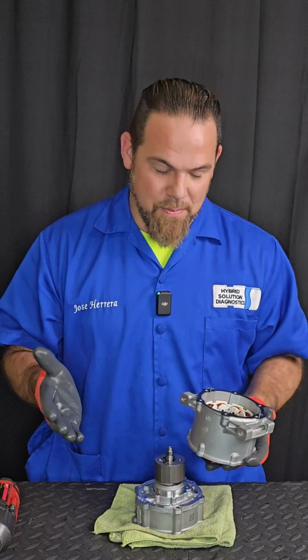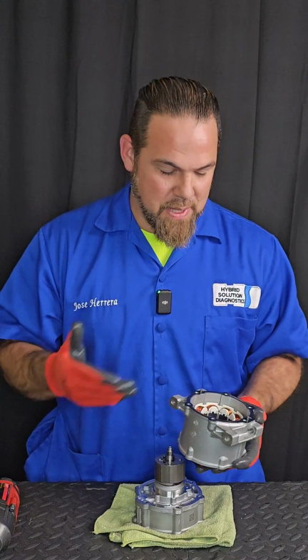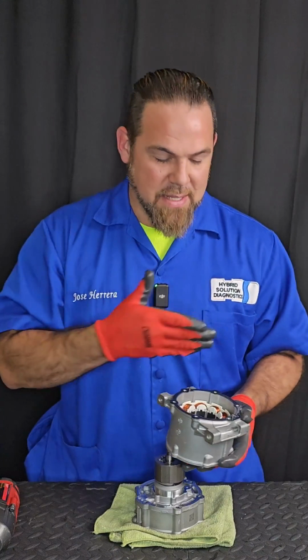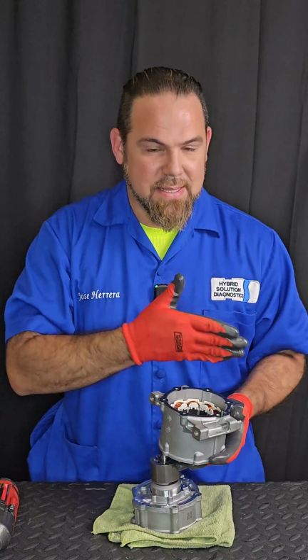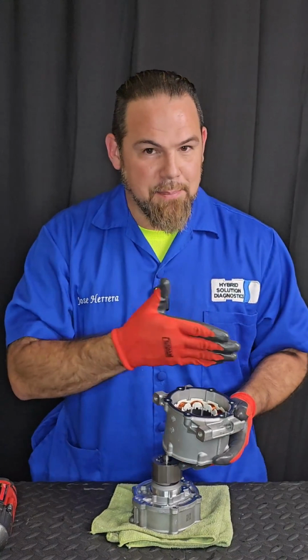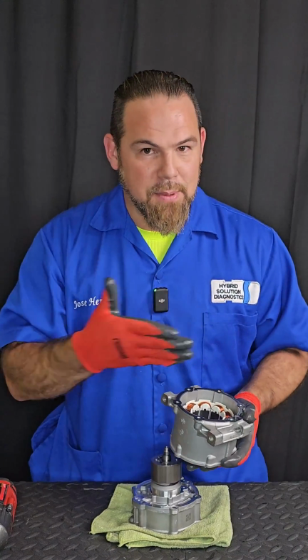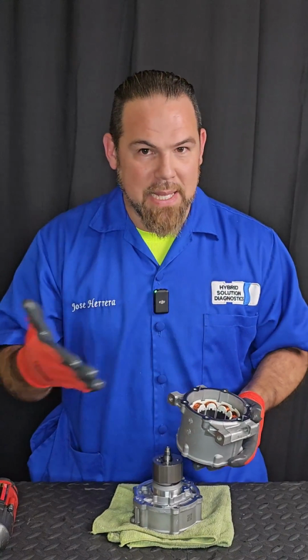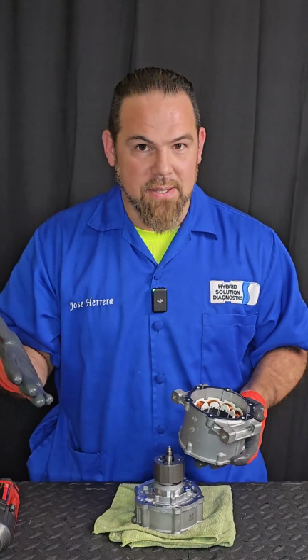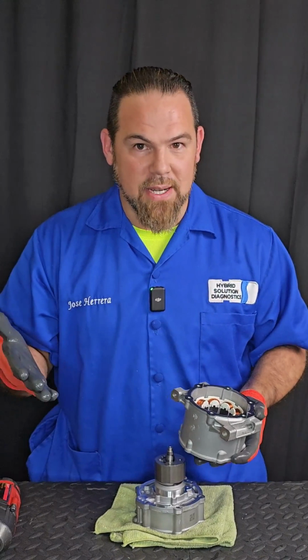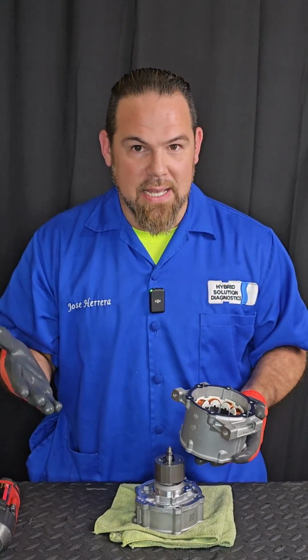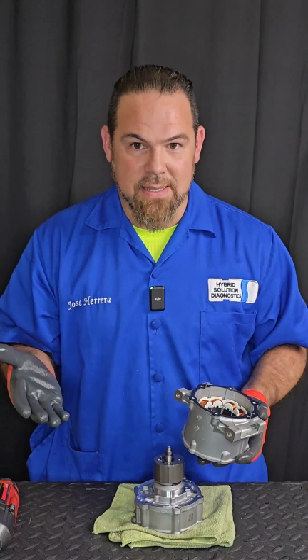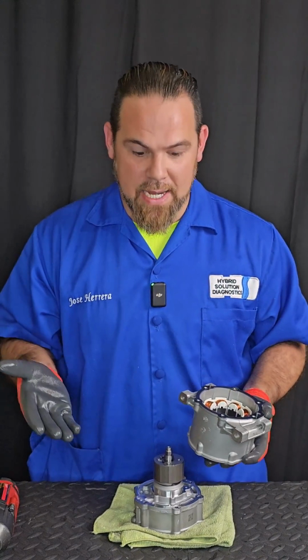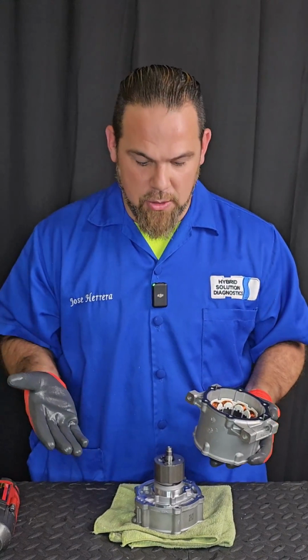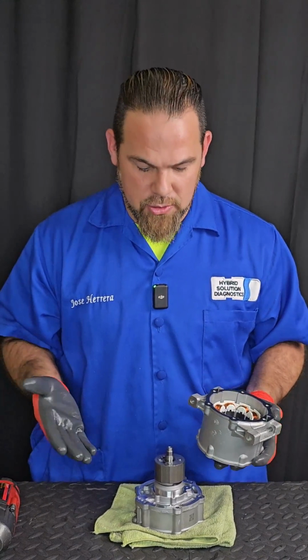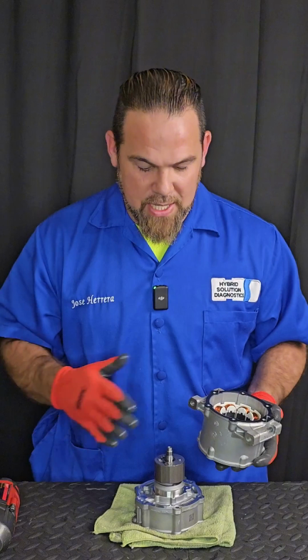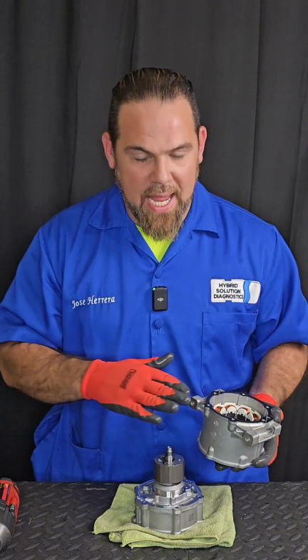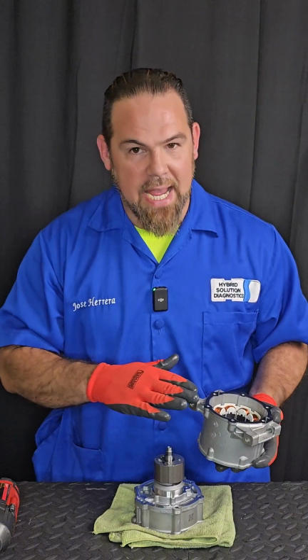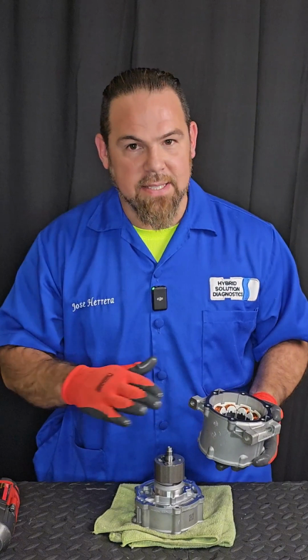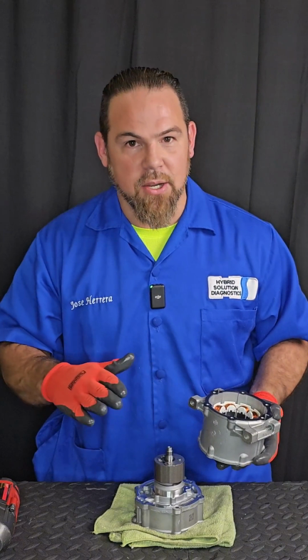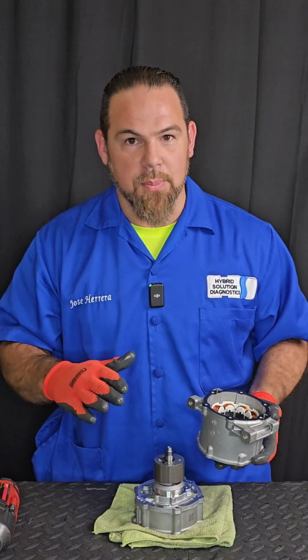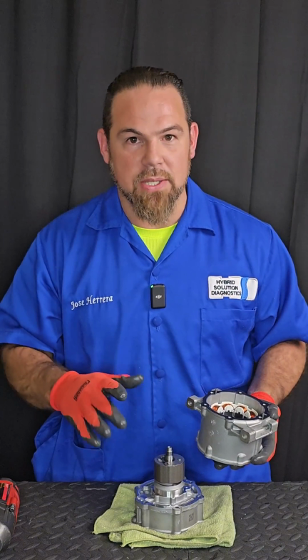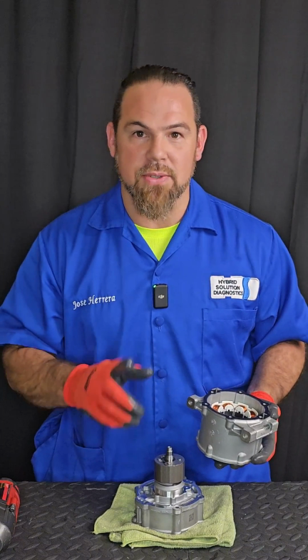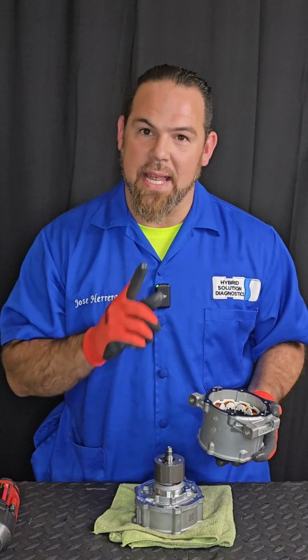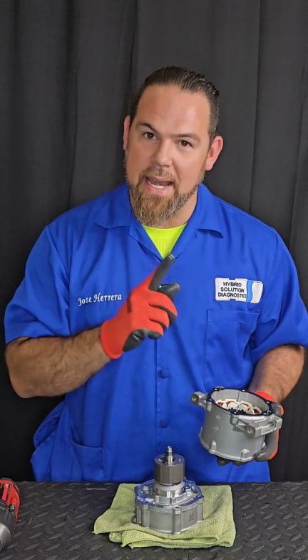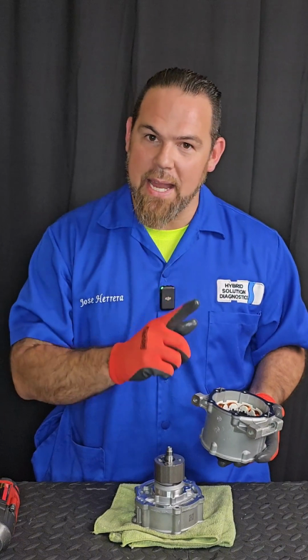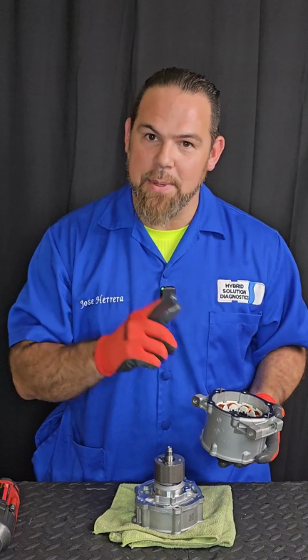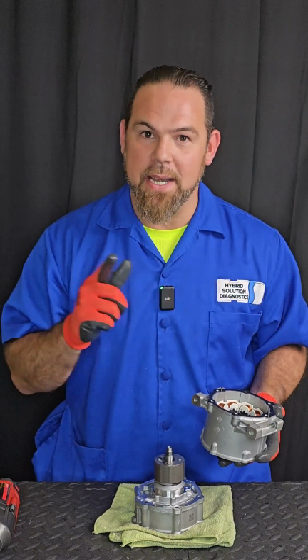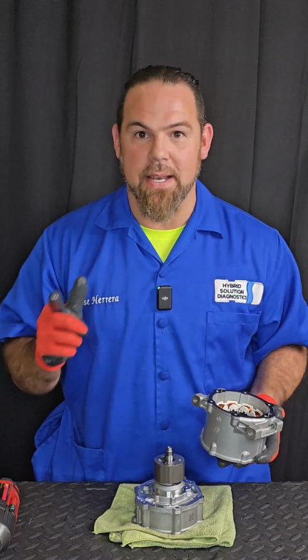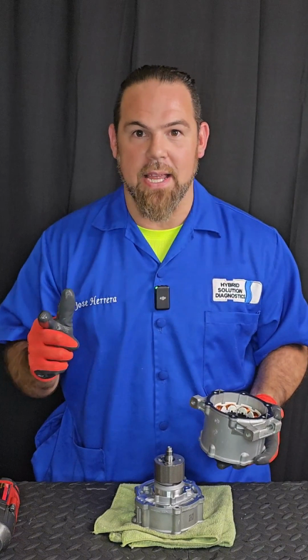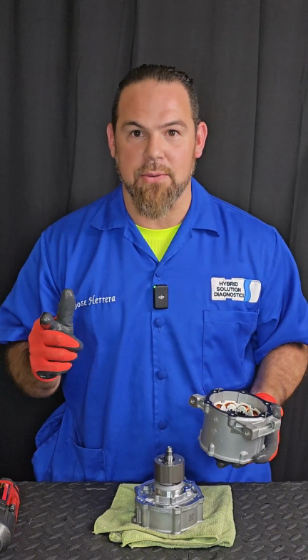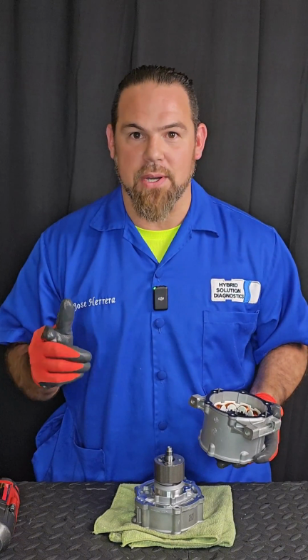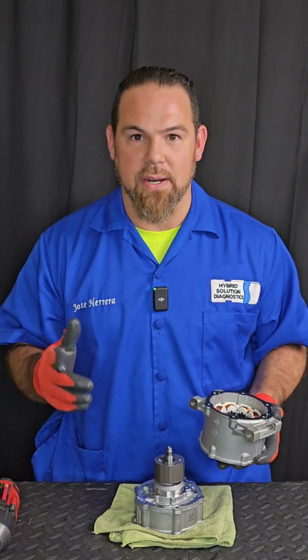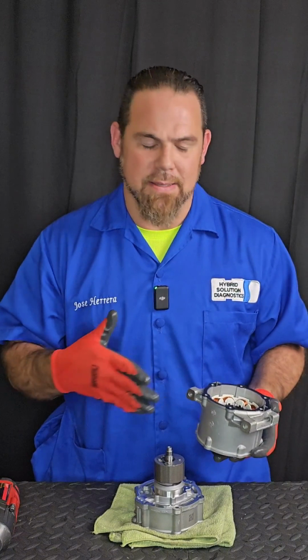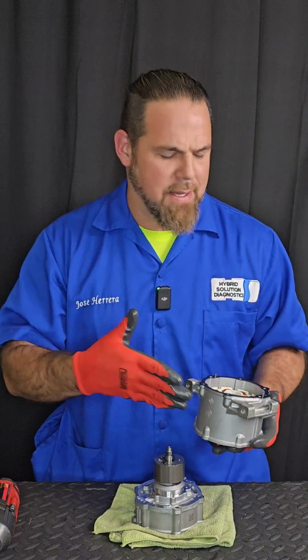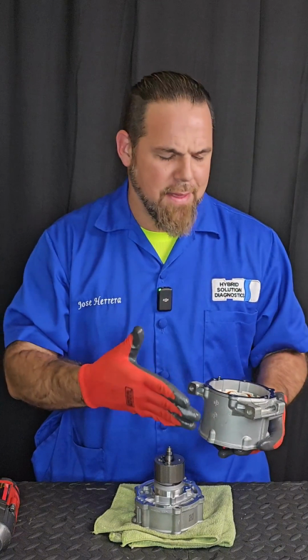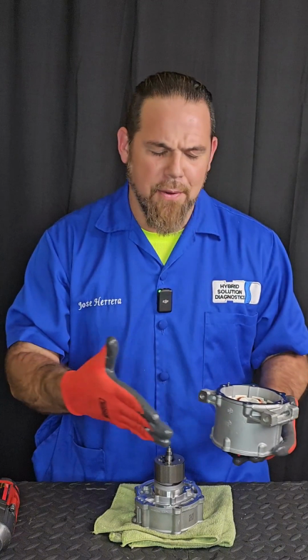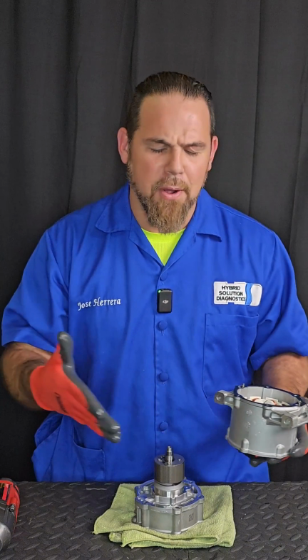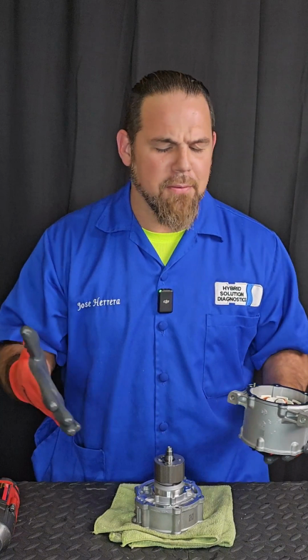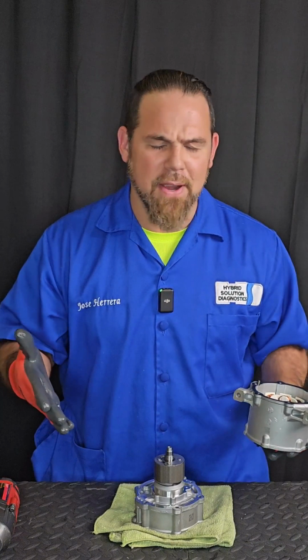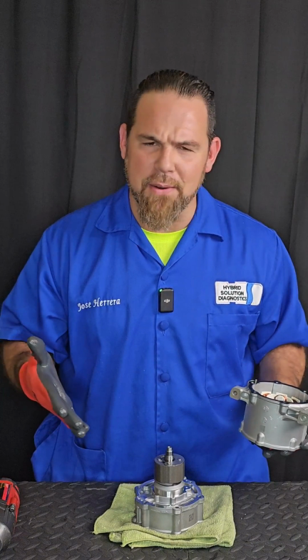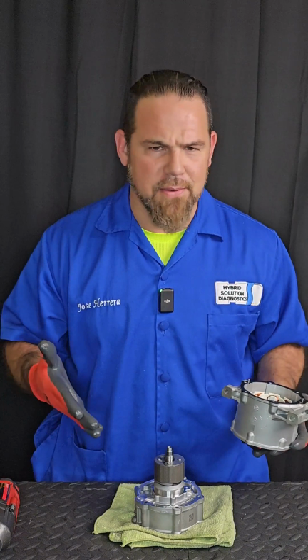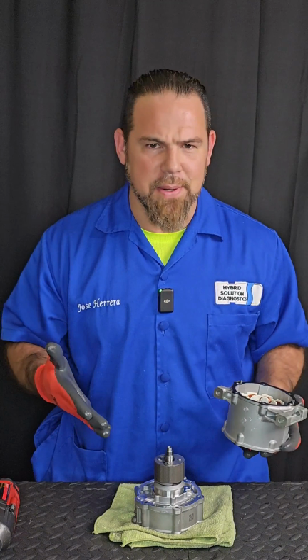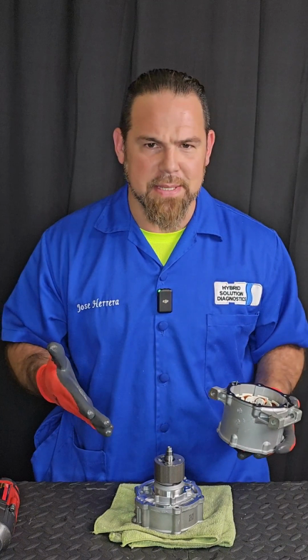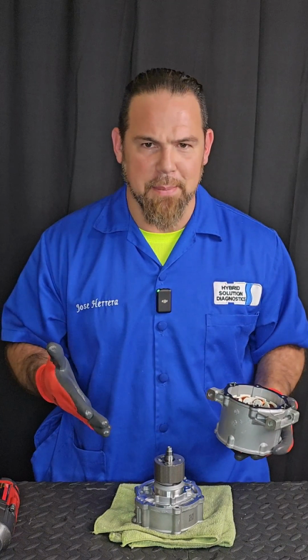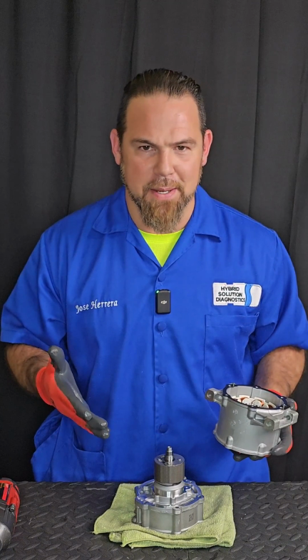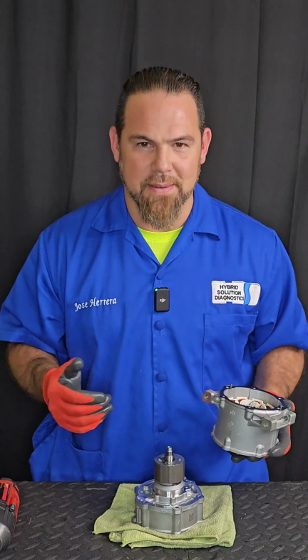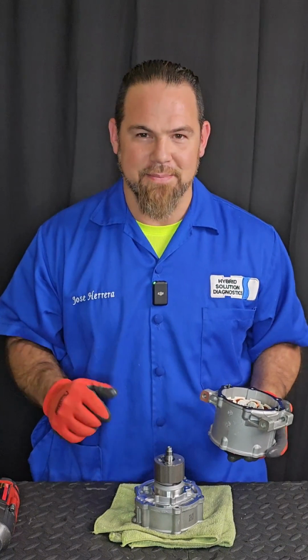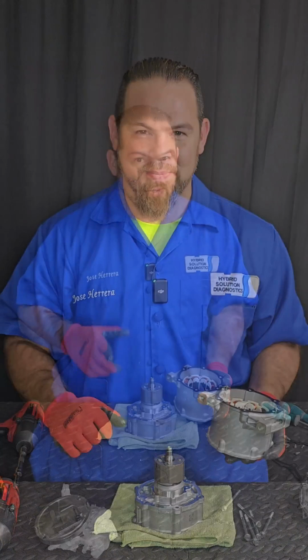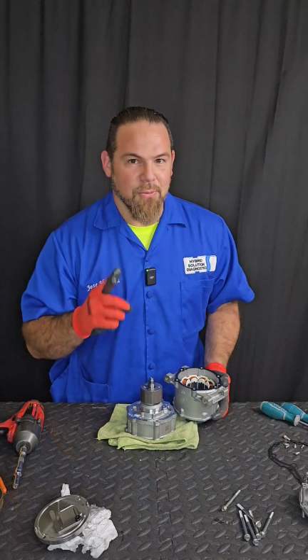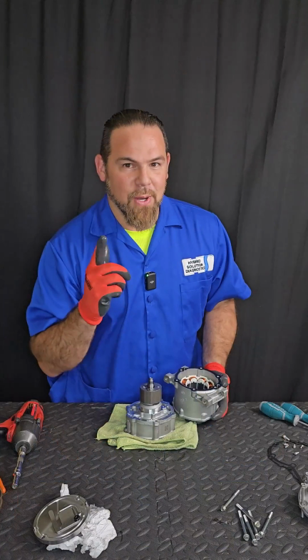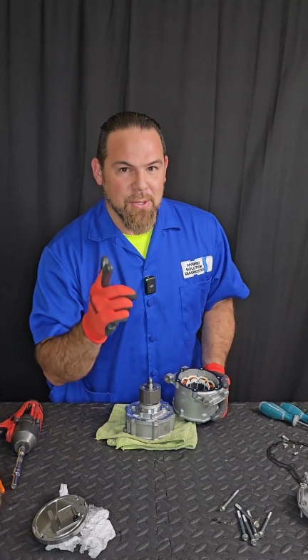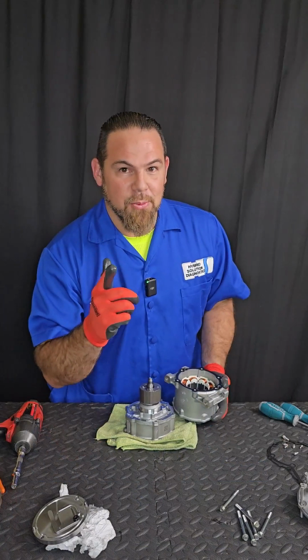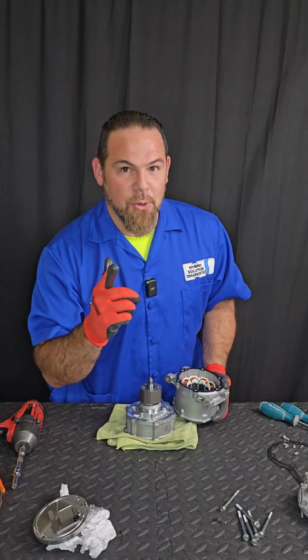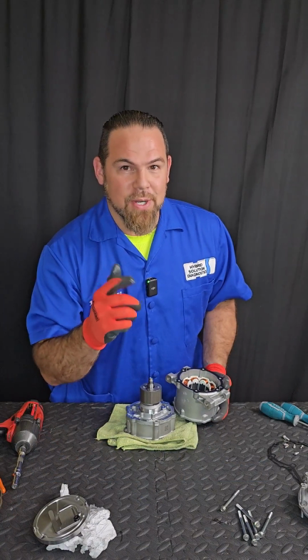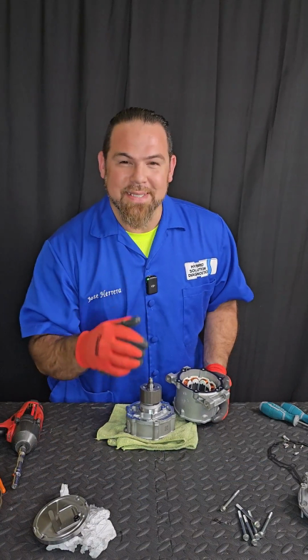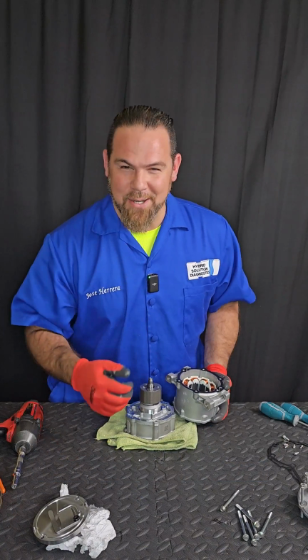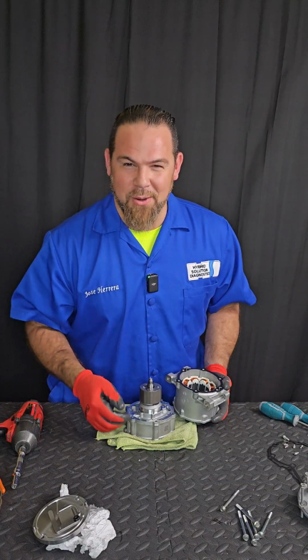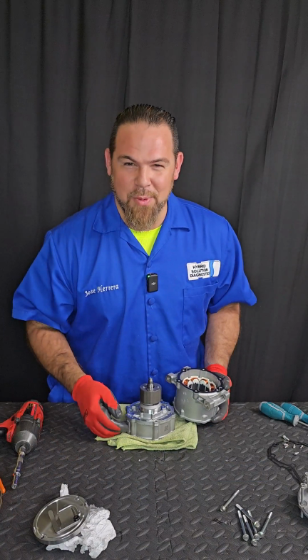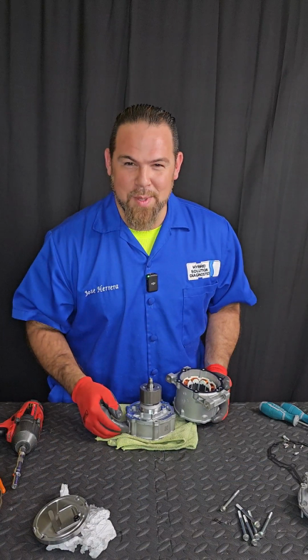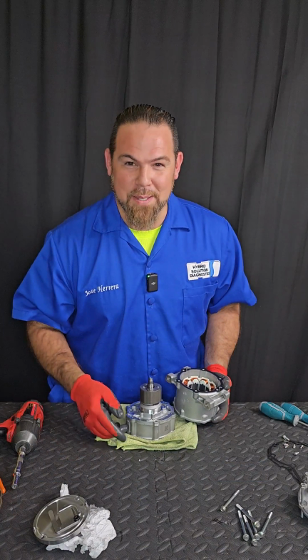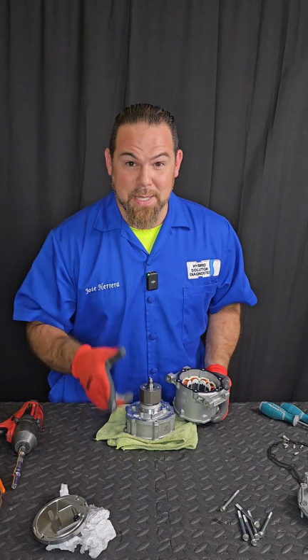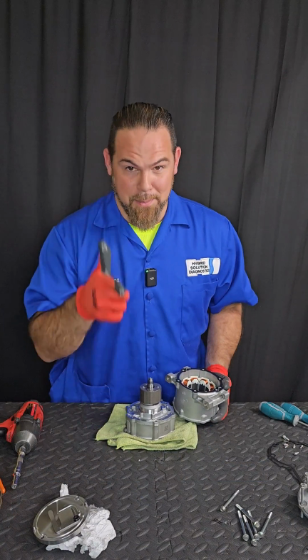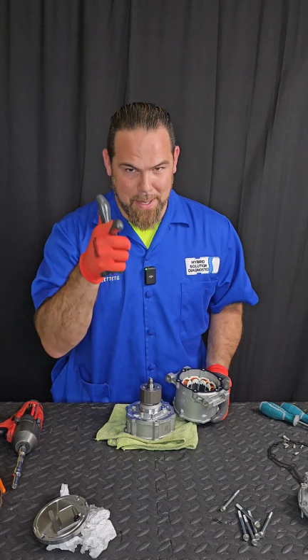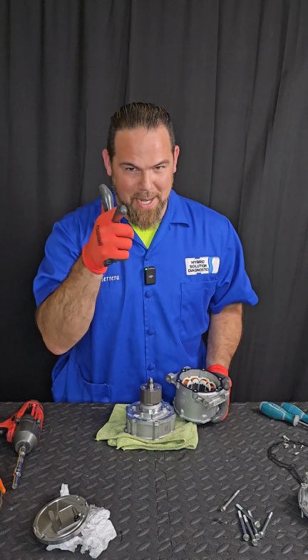So there you go — a simple masterclass diagnosing AC compressors in hybrid and electric cars. They're all very, very similar. If you want to learn more, stick around for more tips. Bye bye.